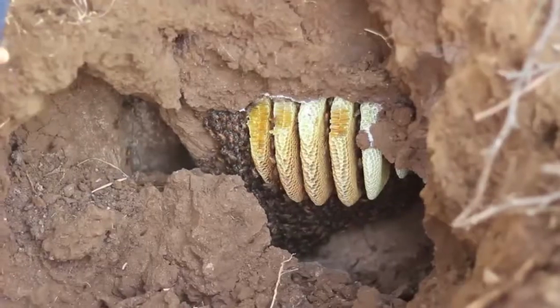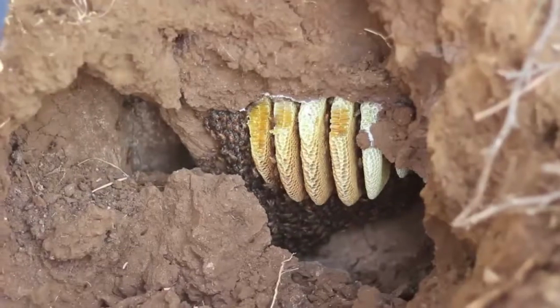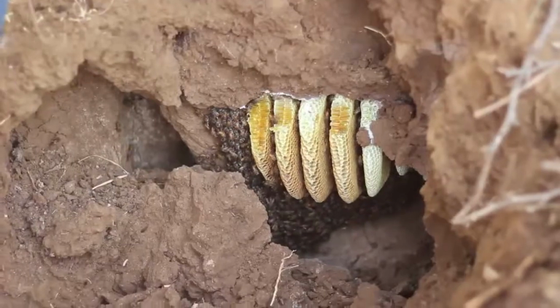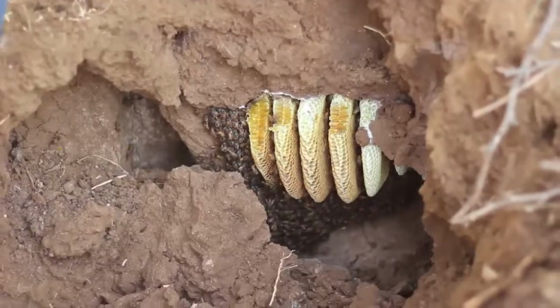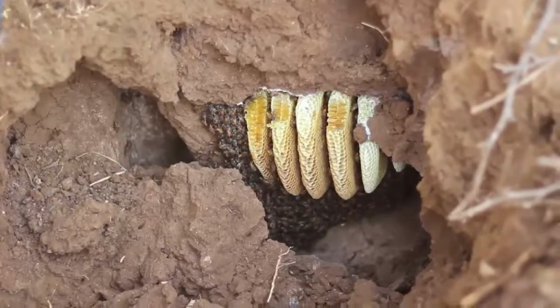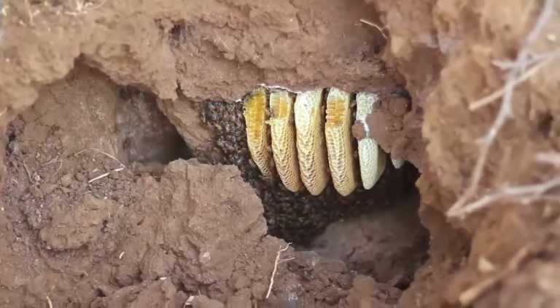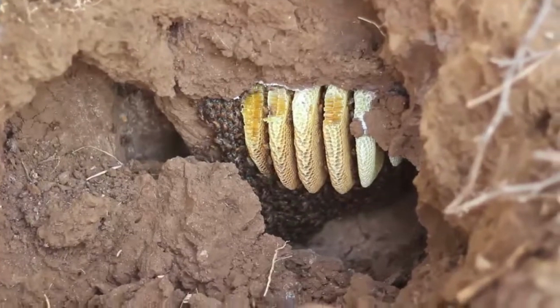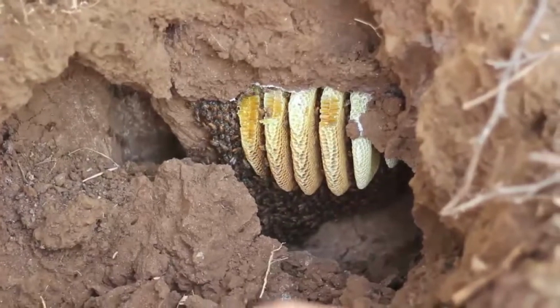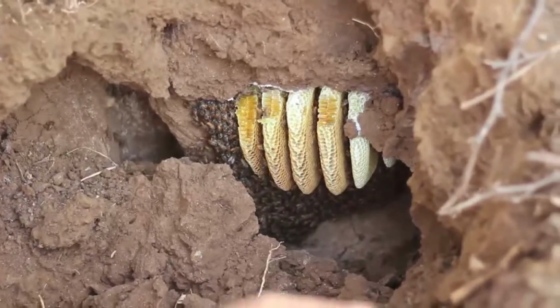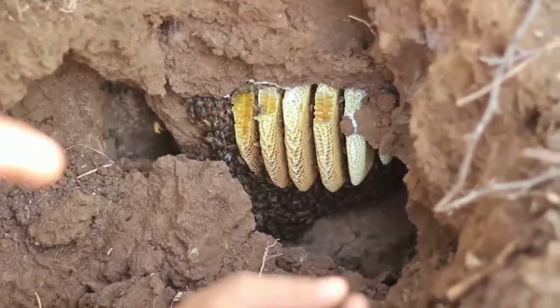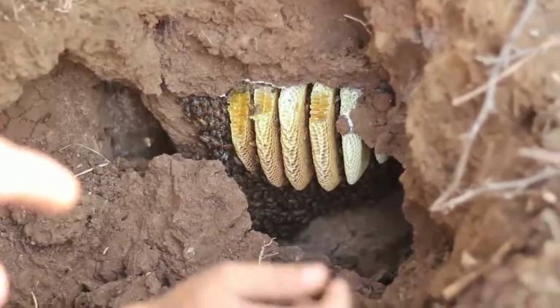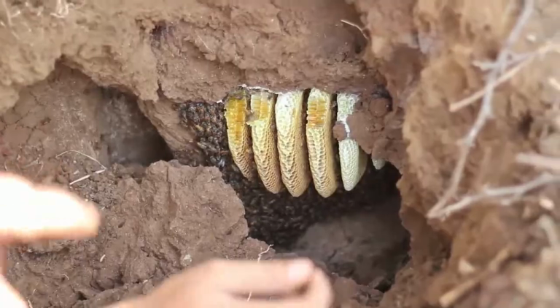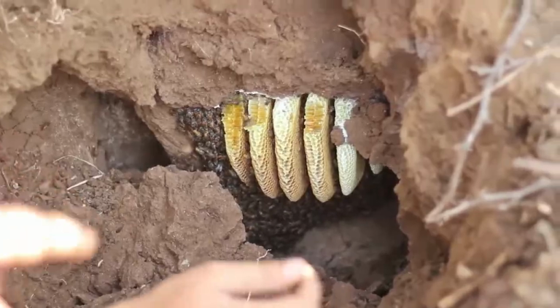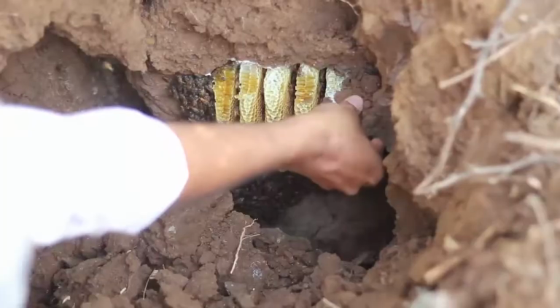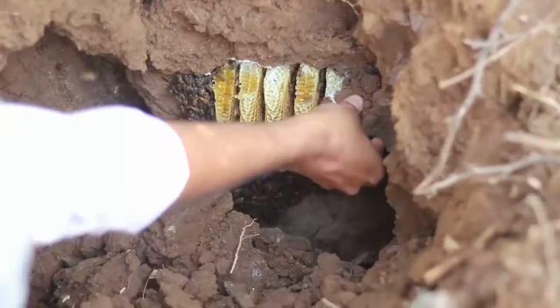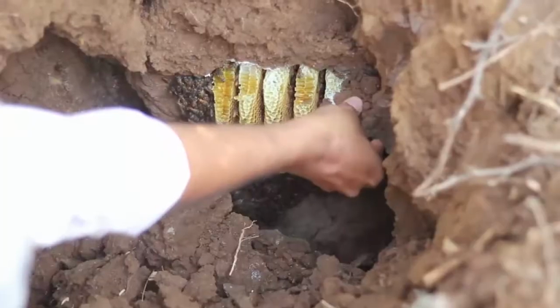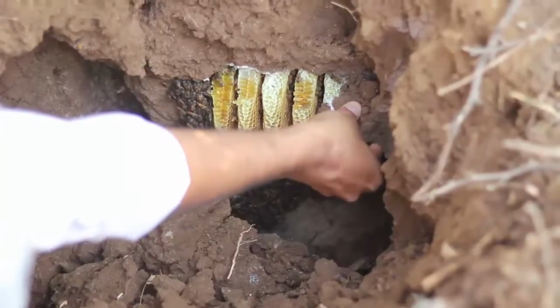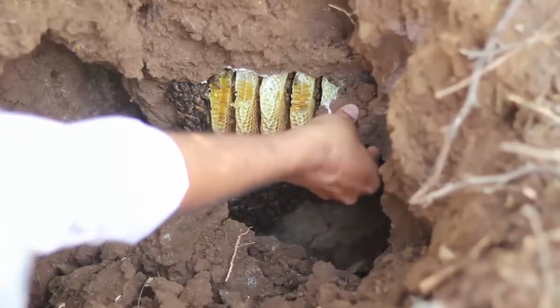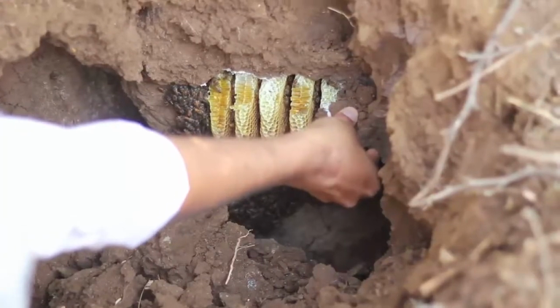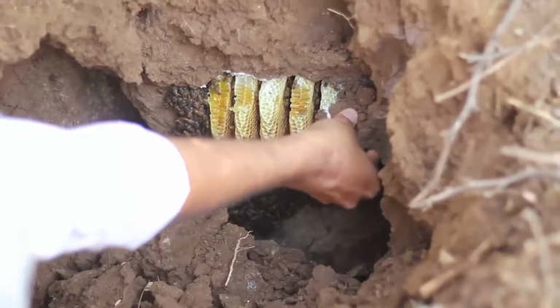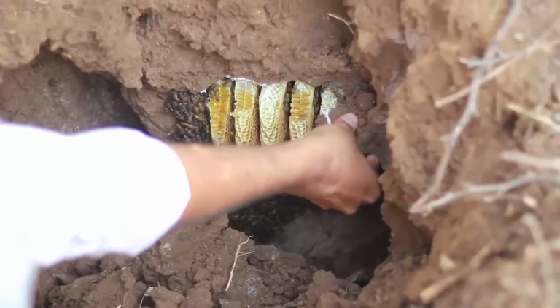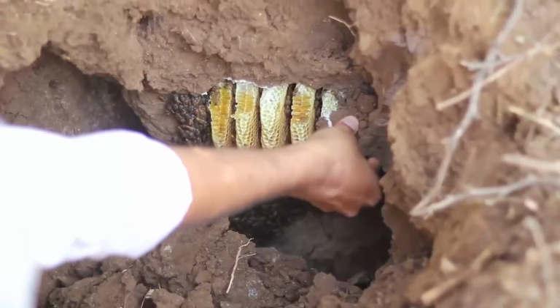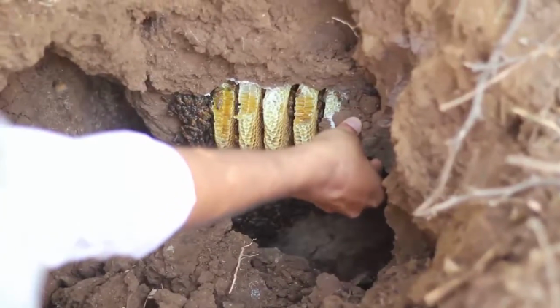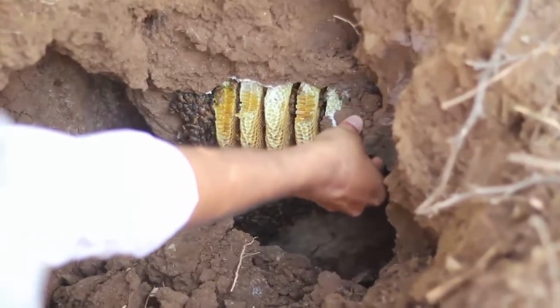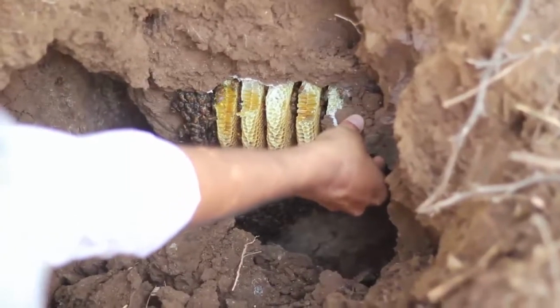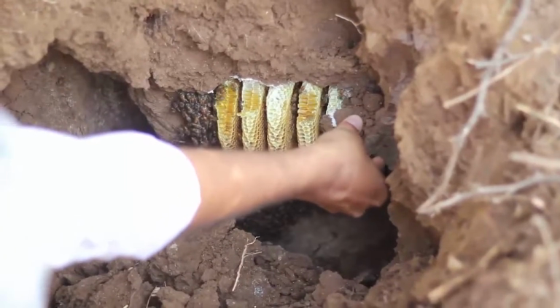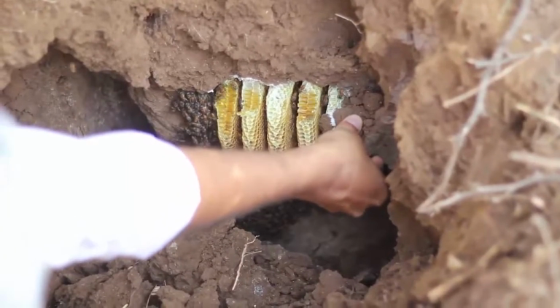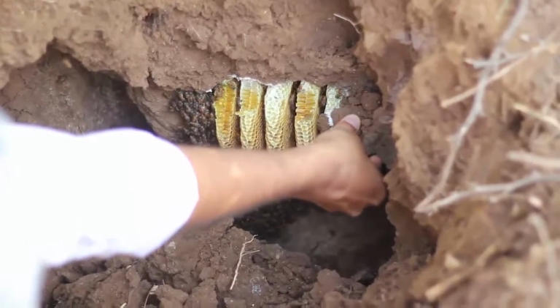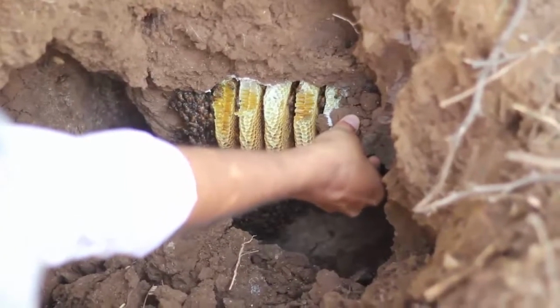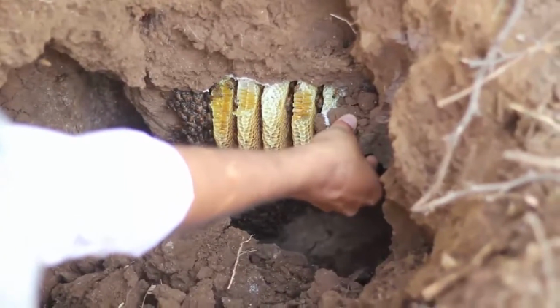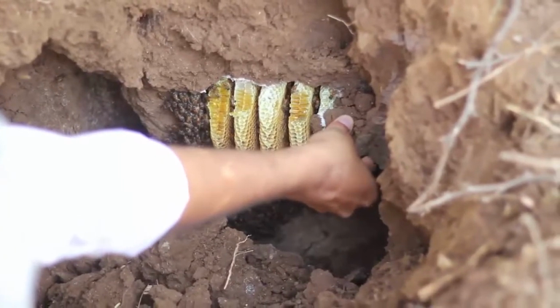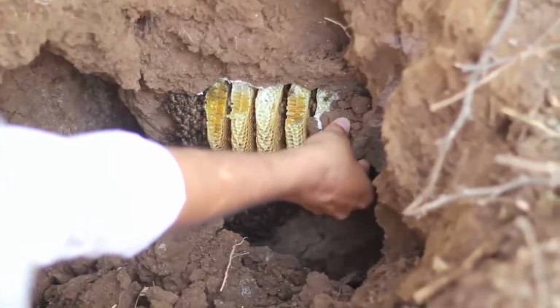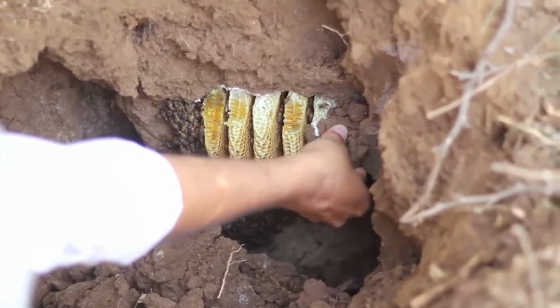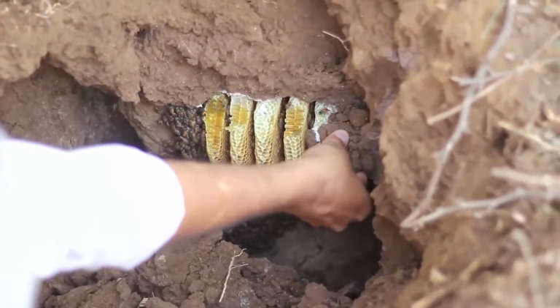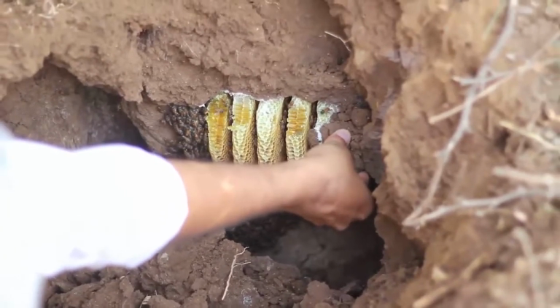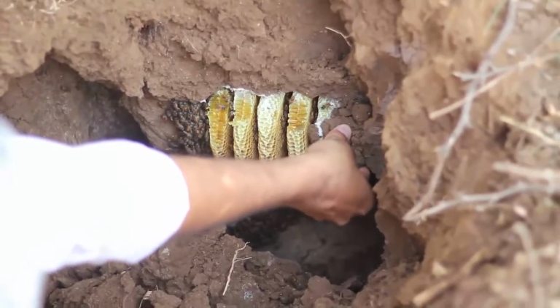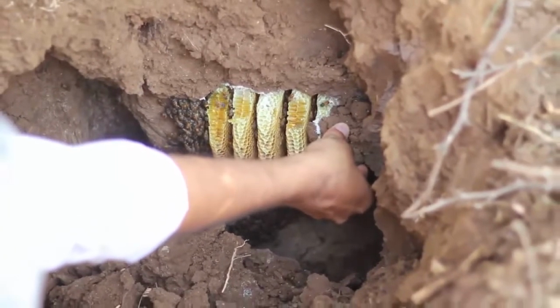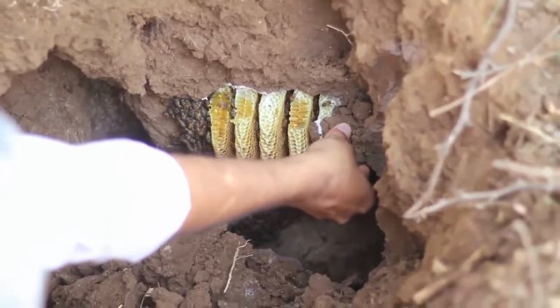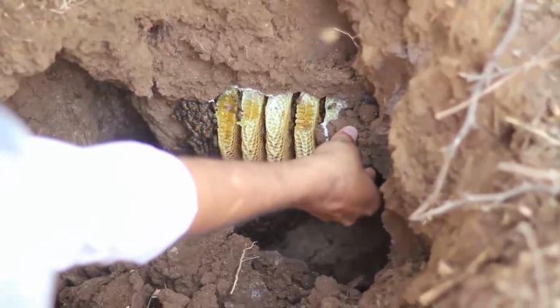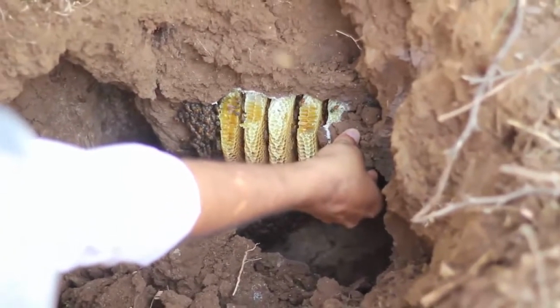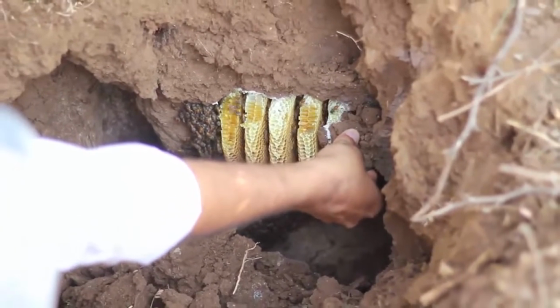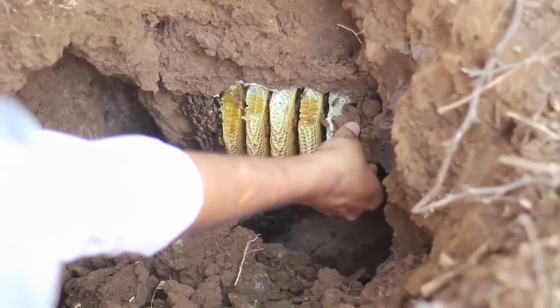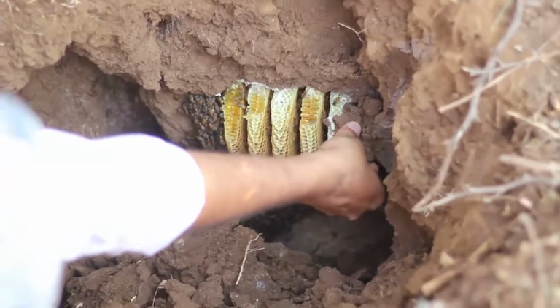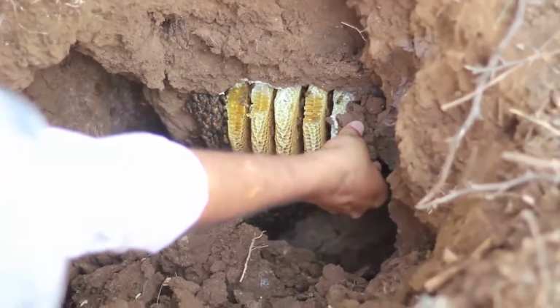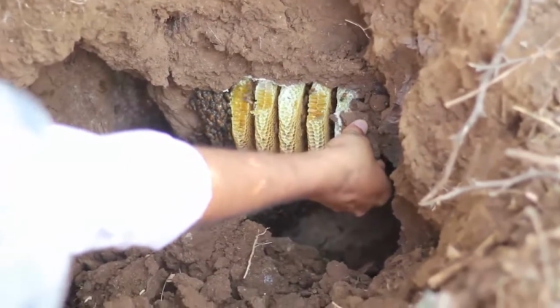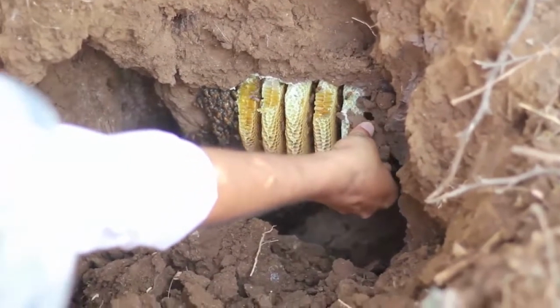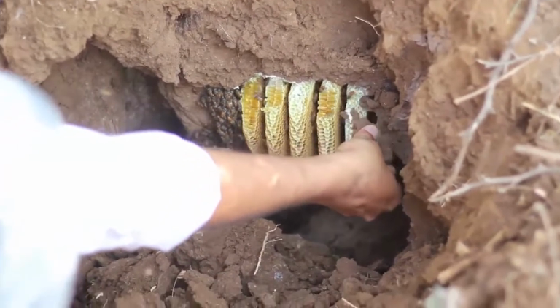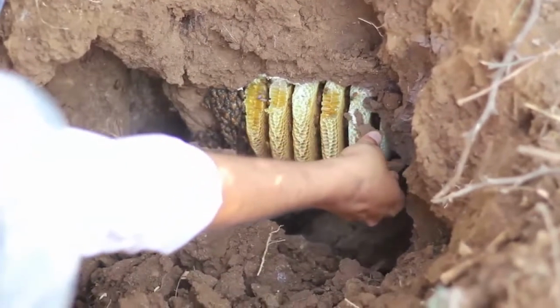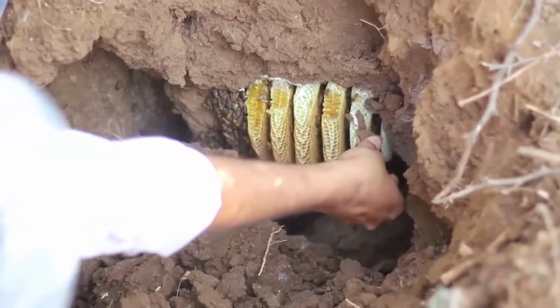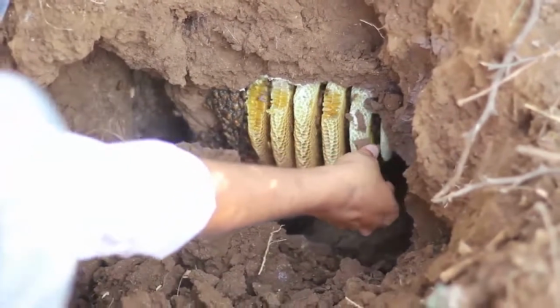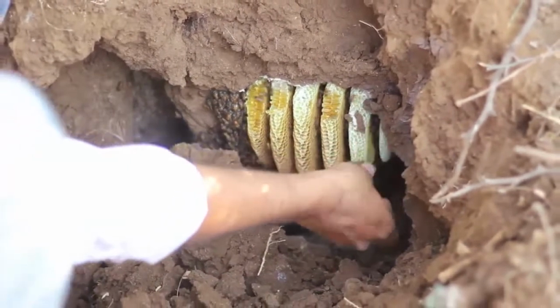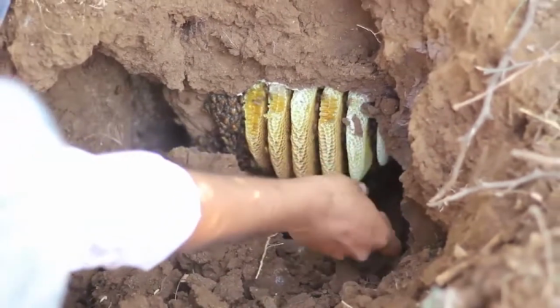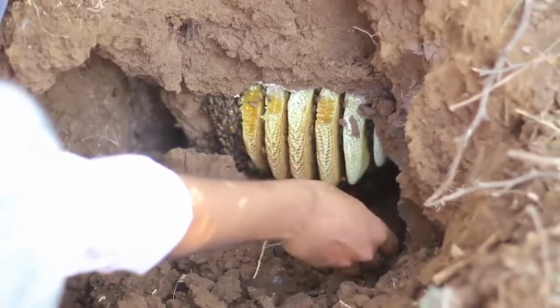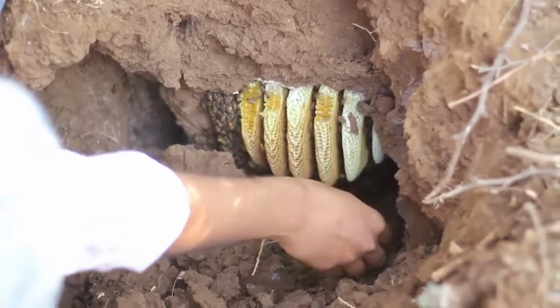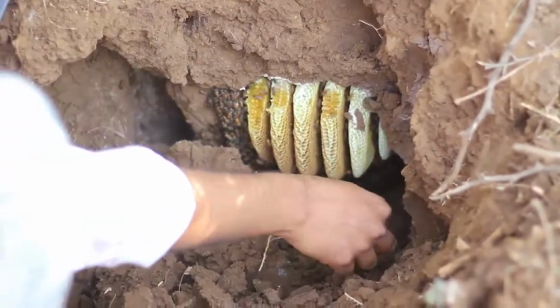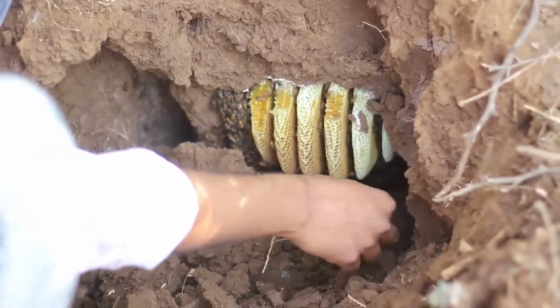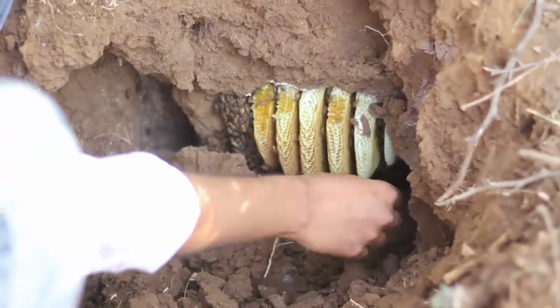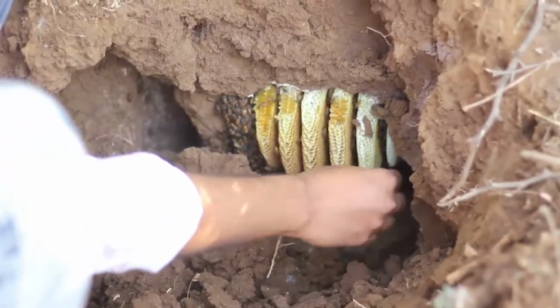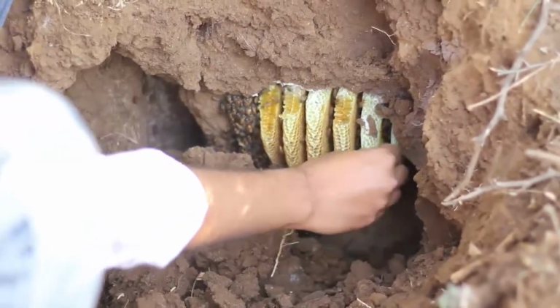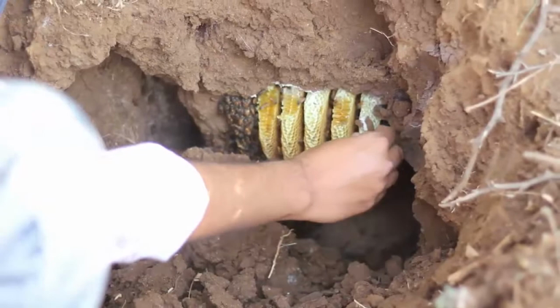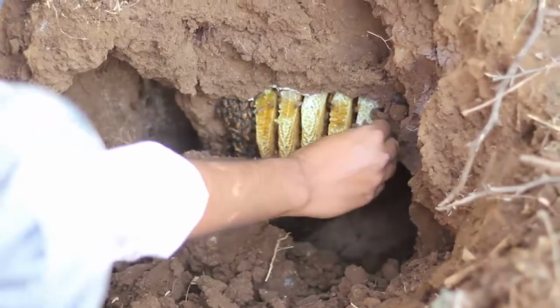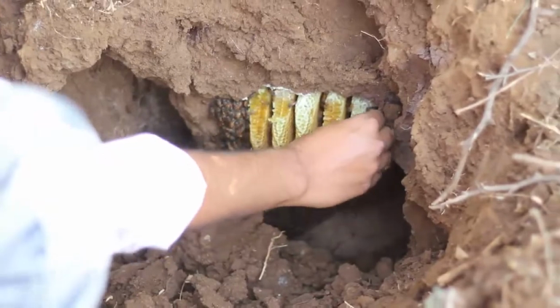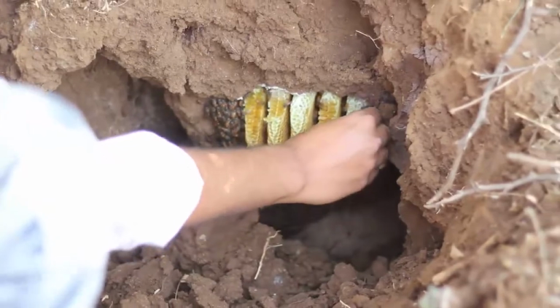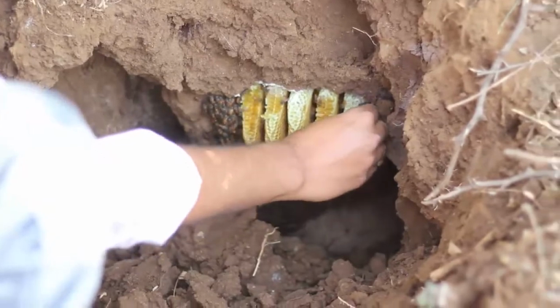There you see — I think there are one, two, three, four, five, six. Six combs is what we are seeing right now.